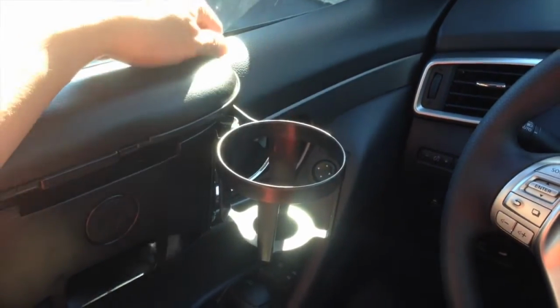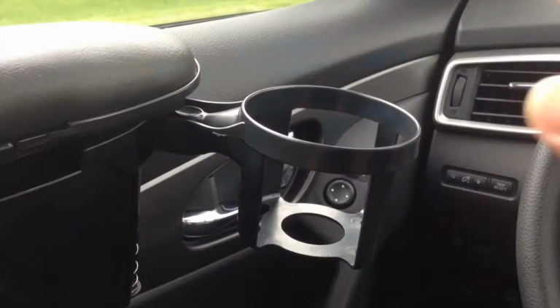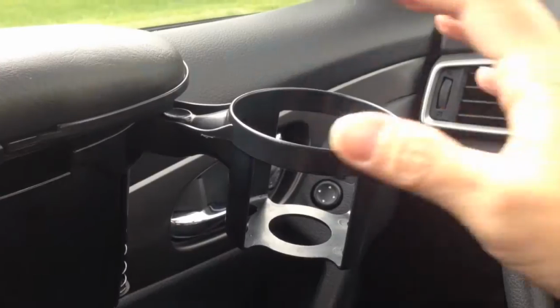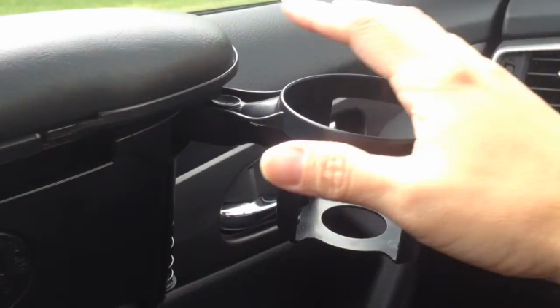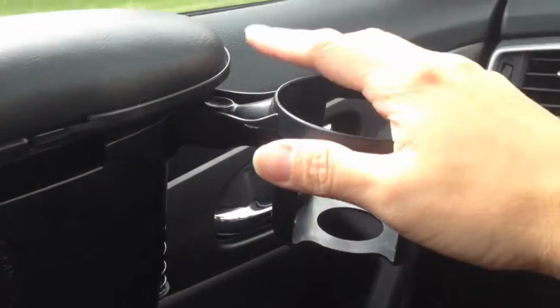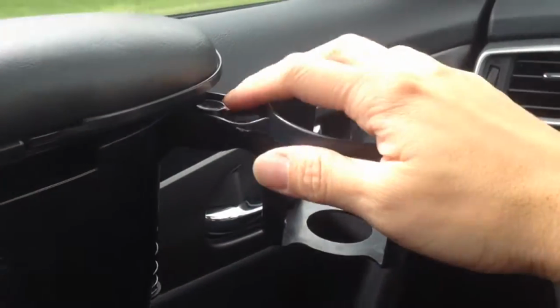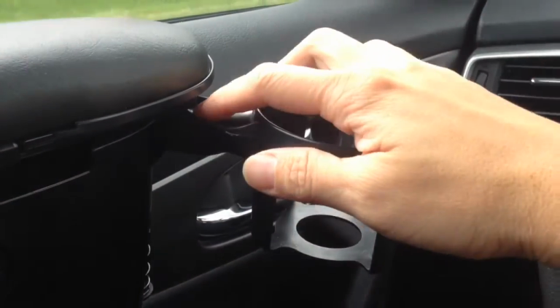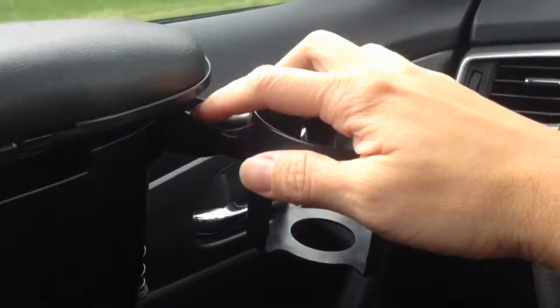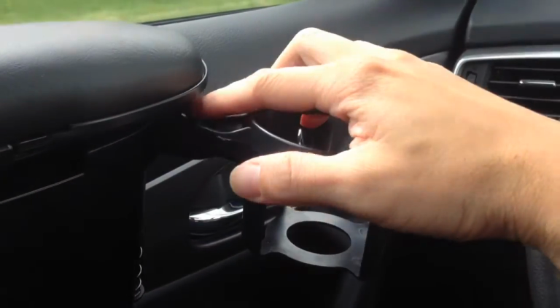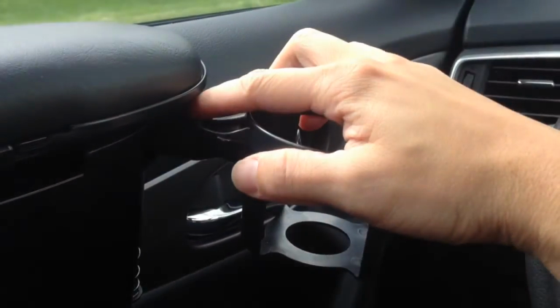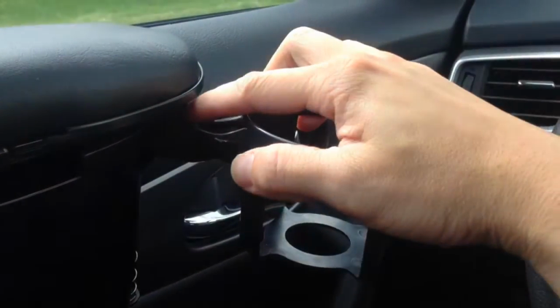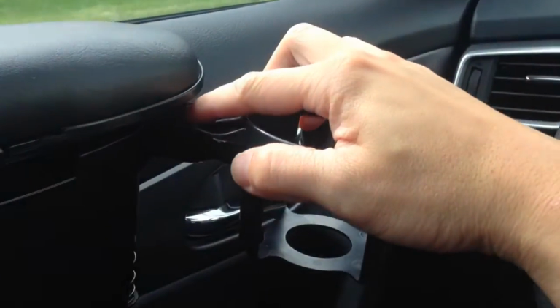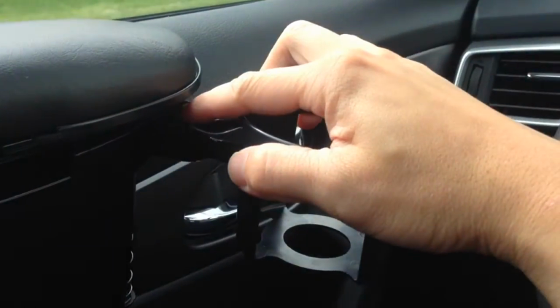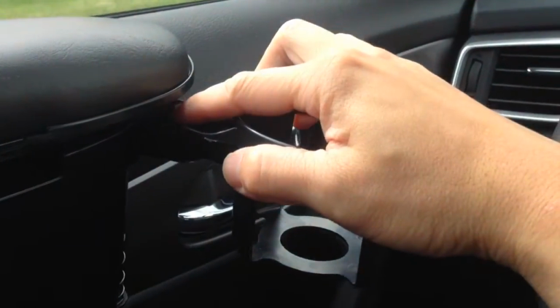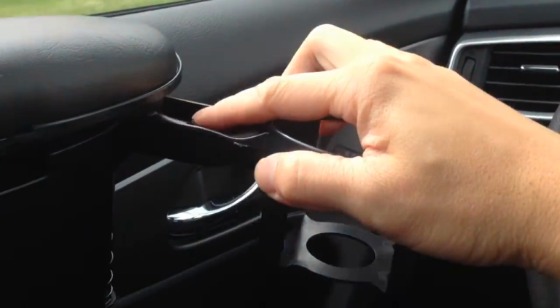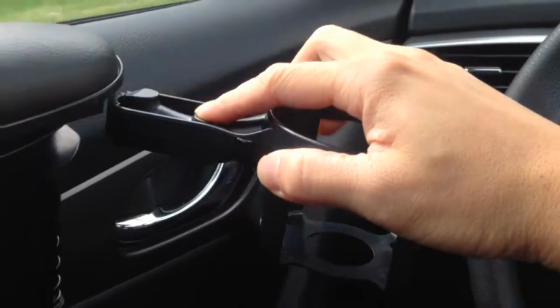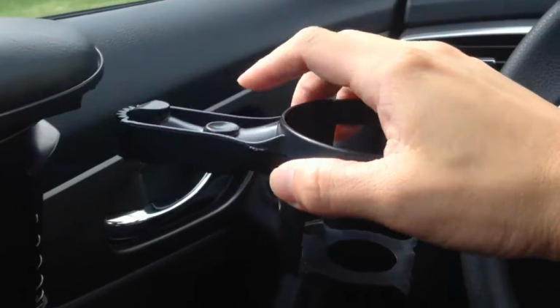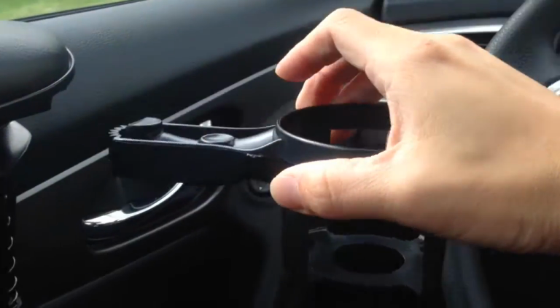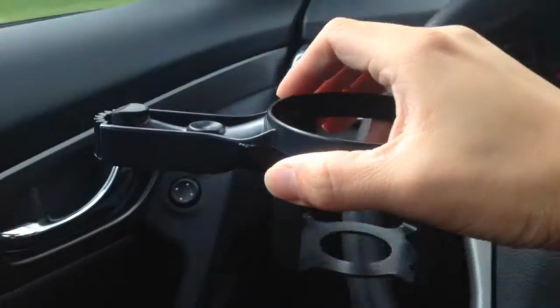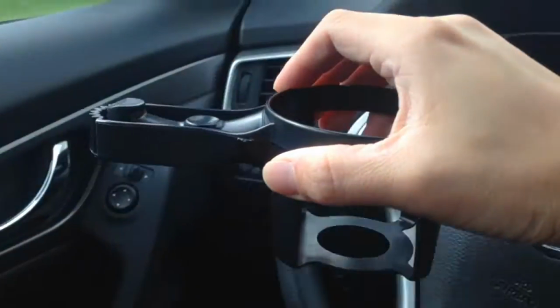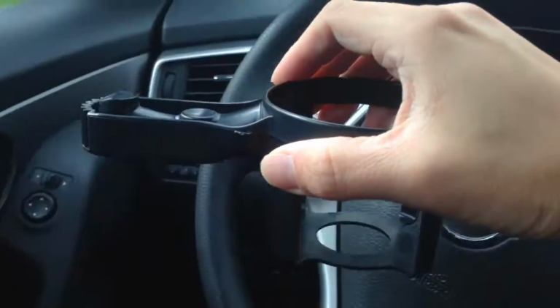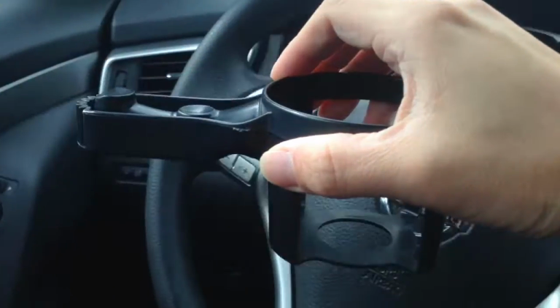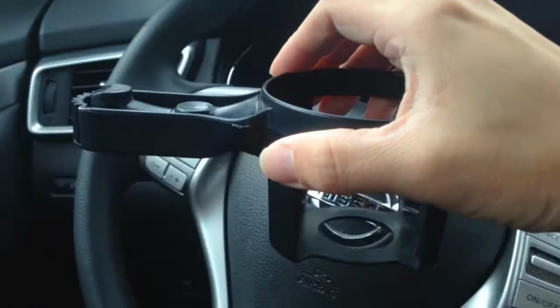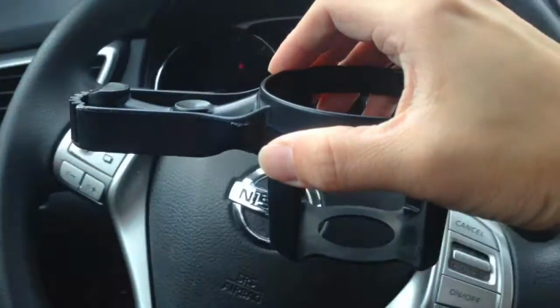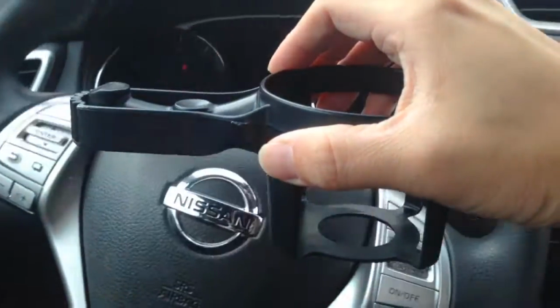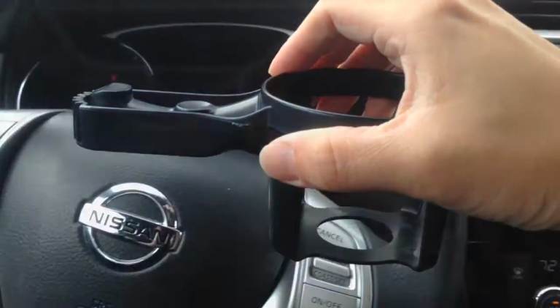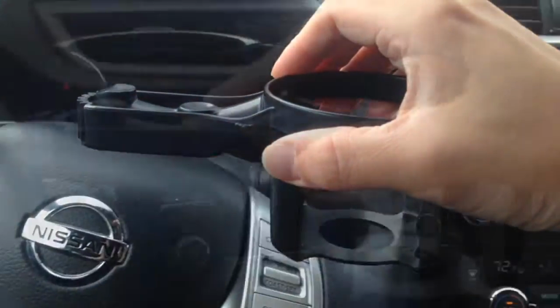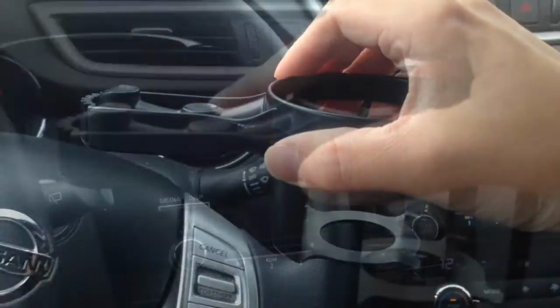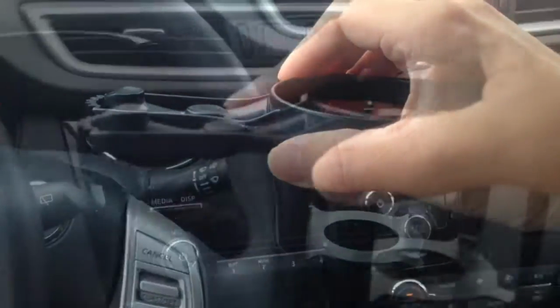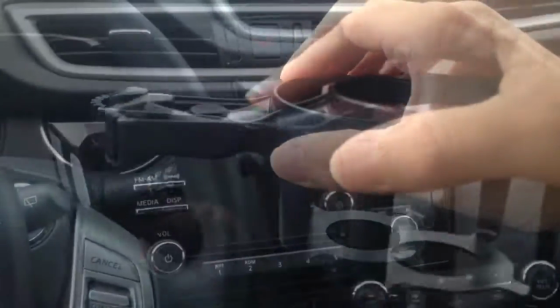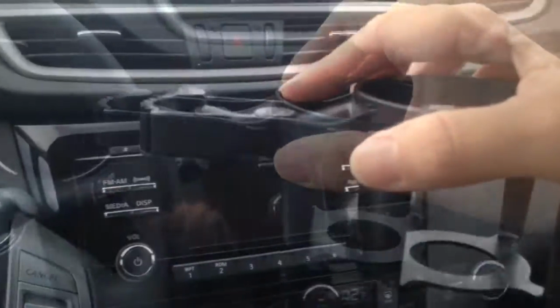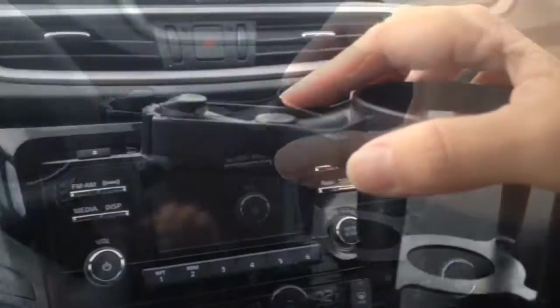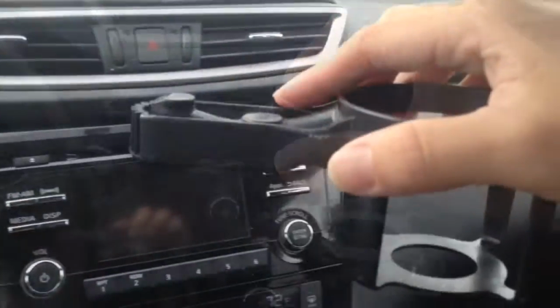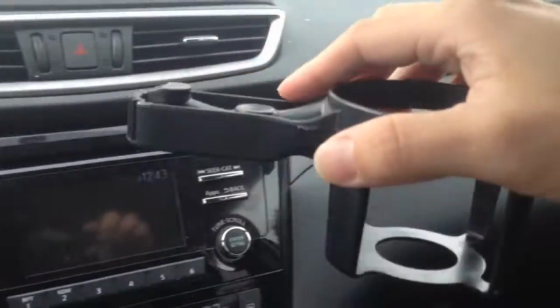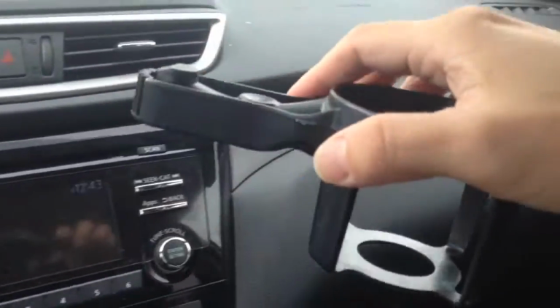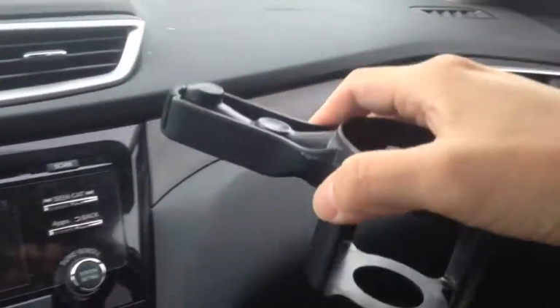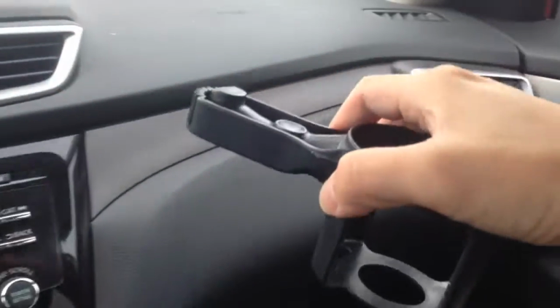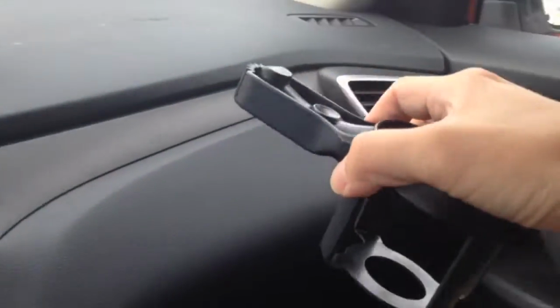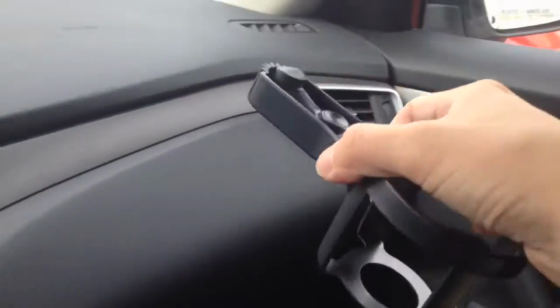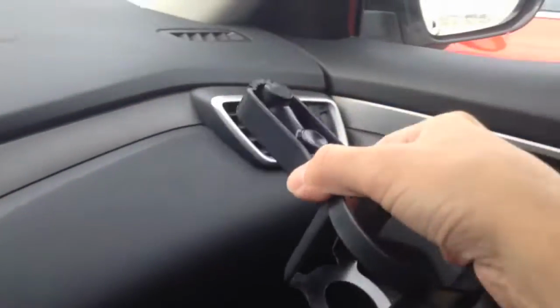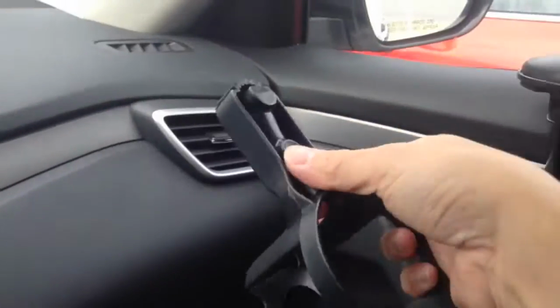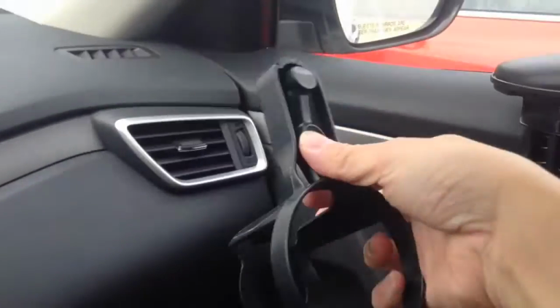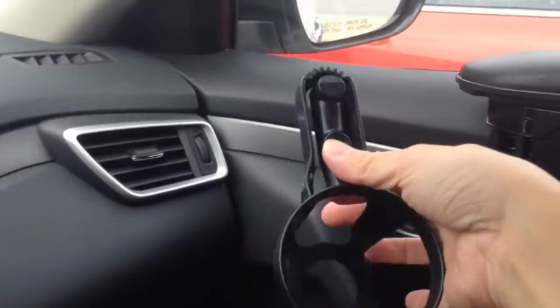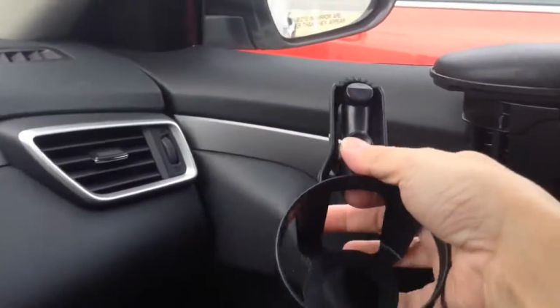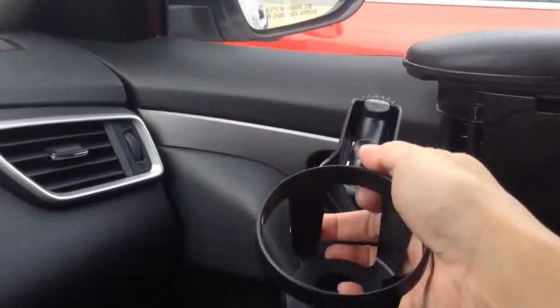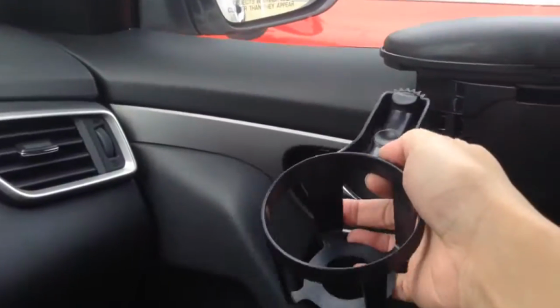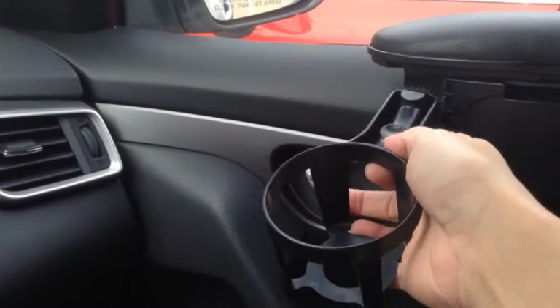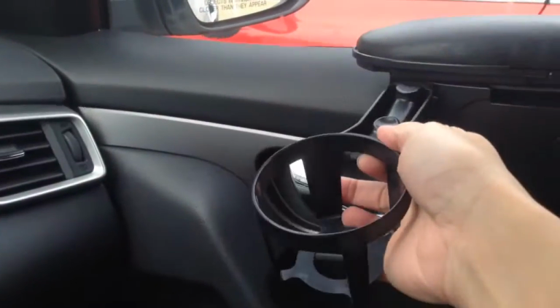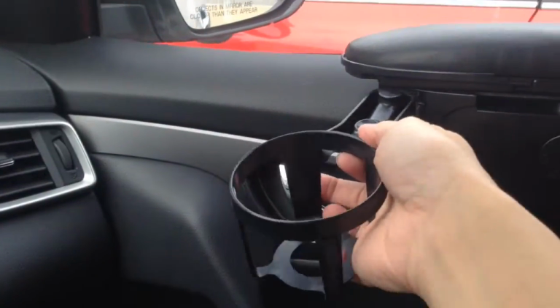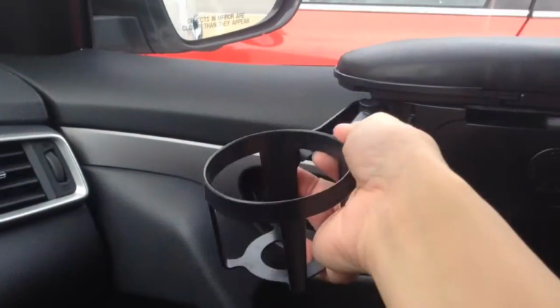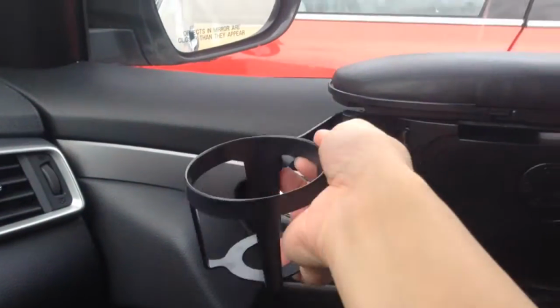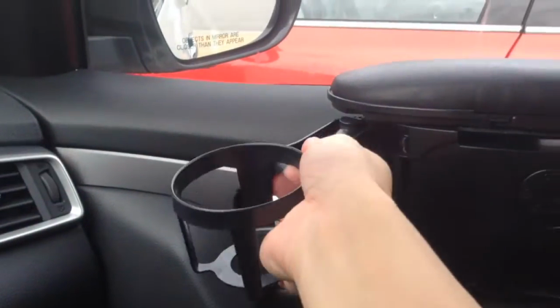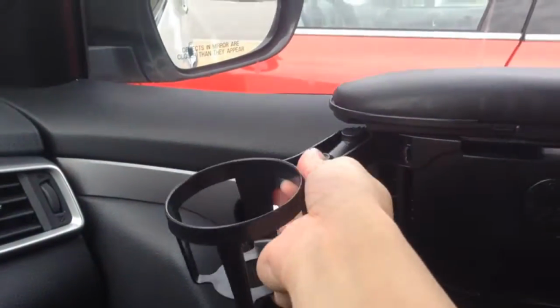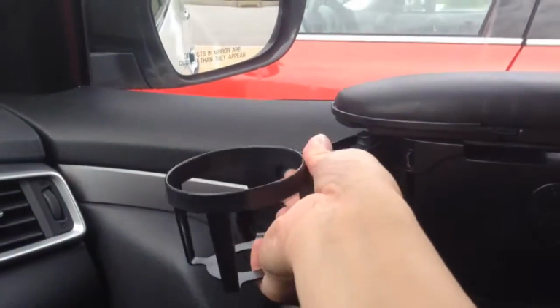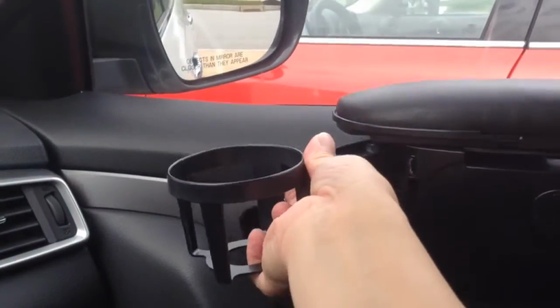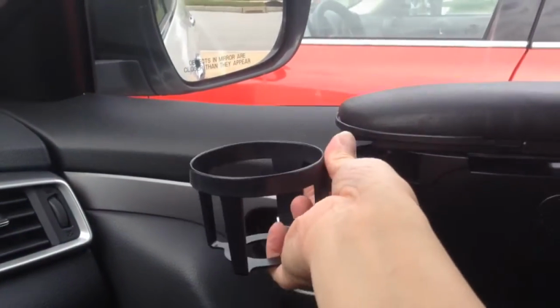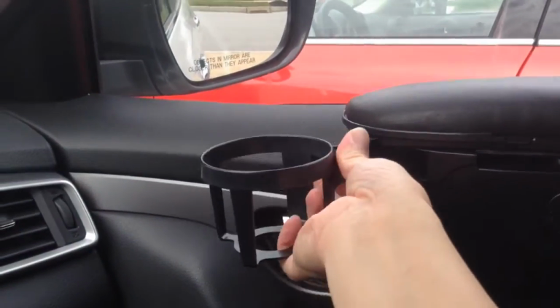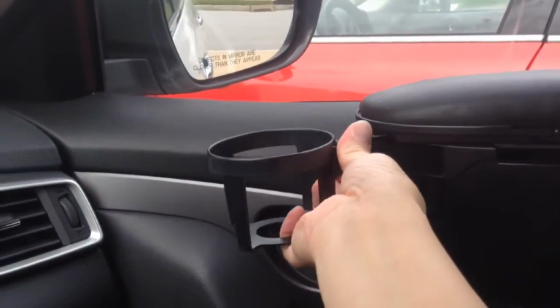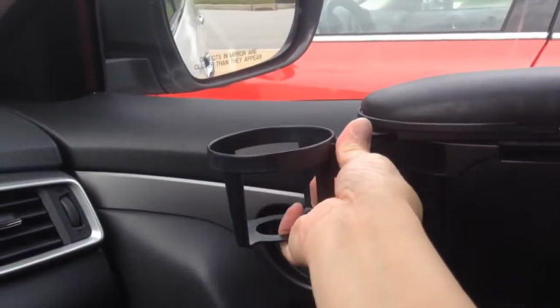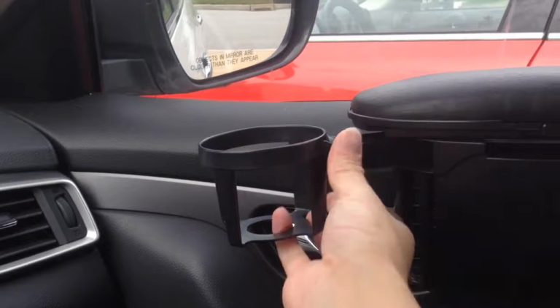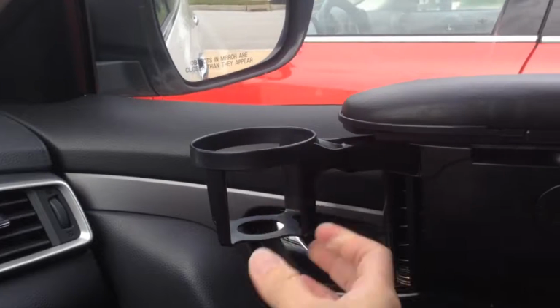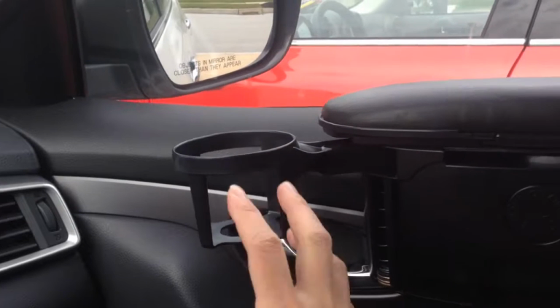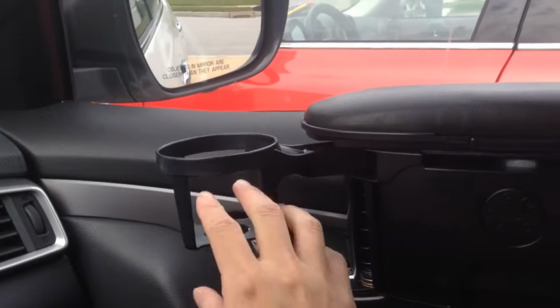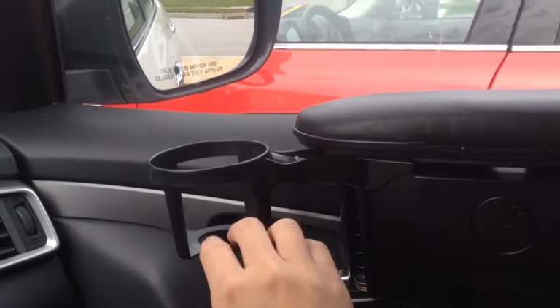It's not only for the driver, but for your passengers too. The reversible design allows you to attach it on both sides of your vehicle.